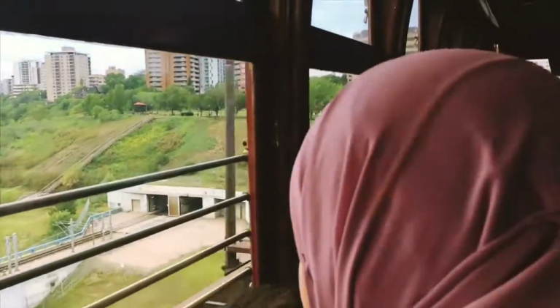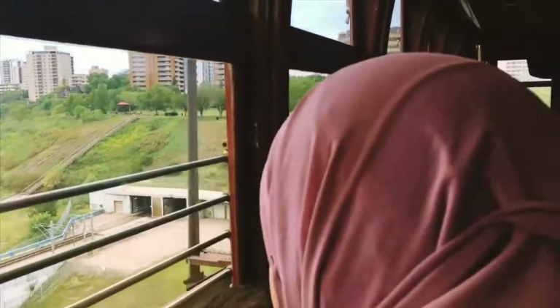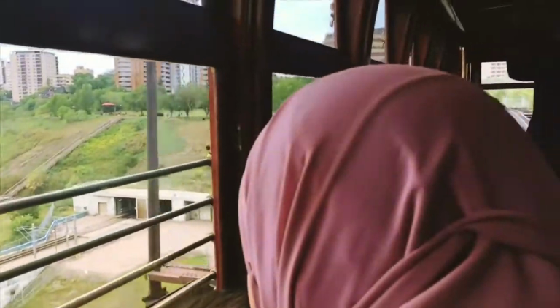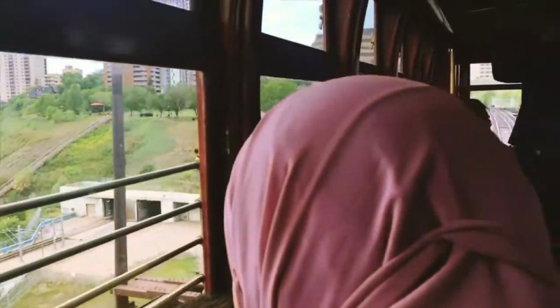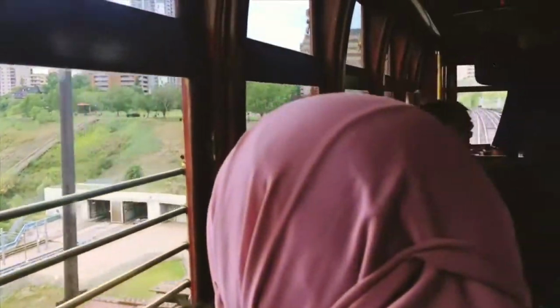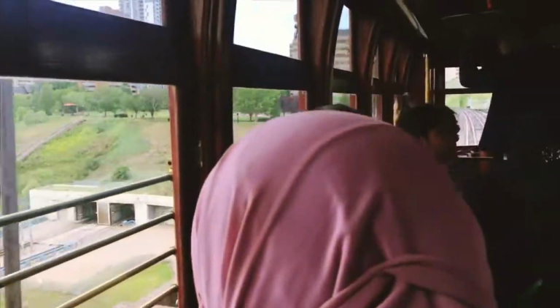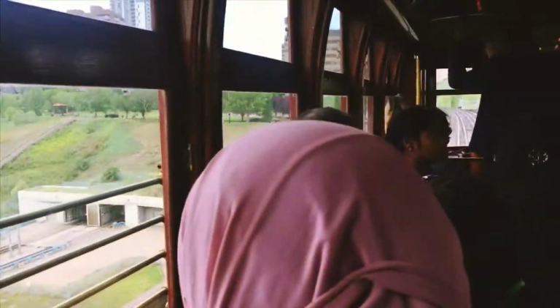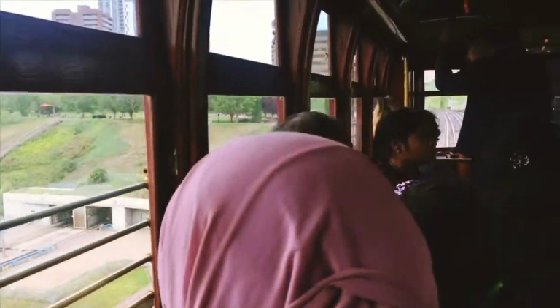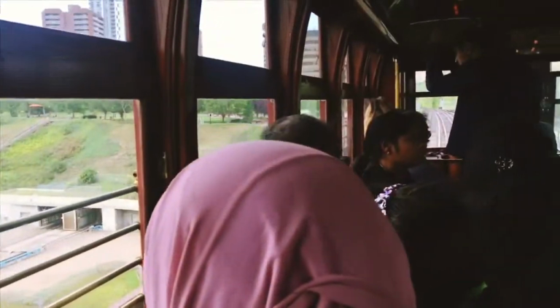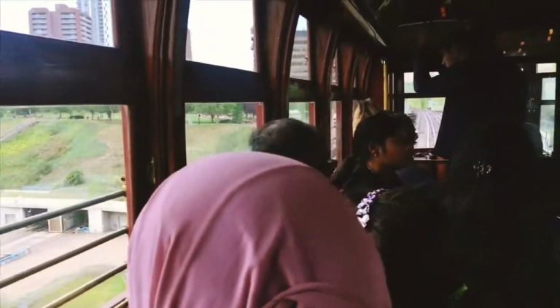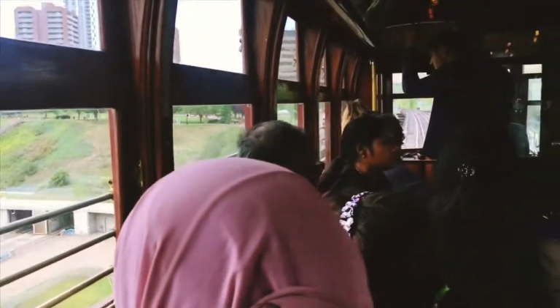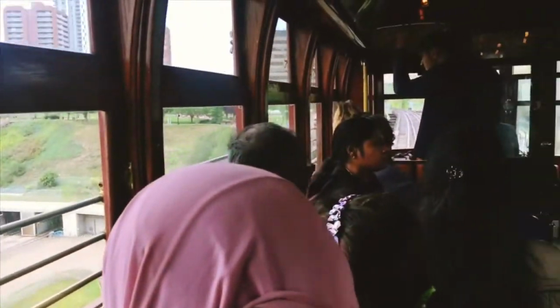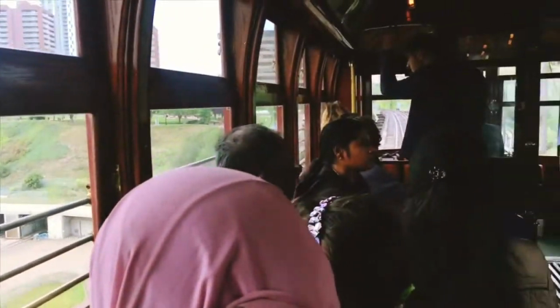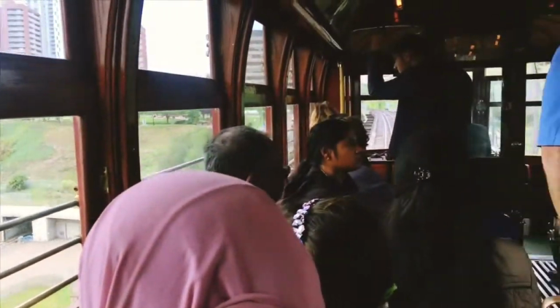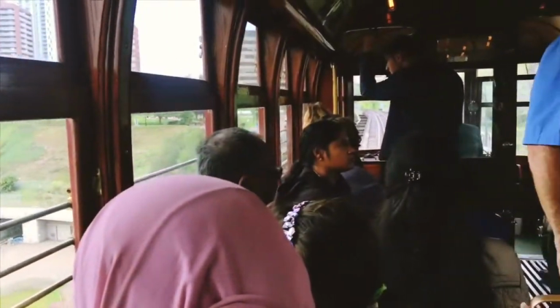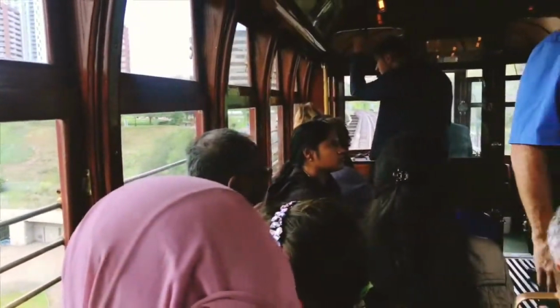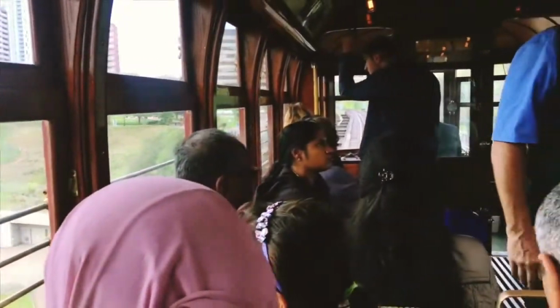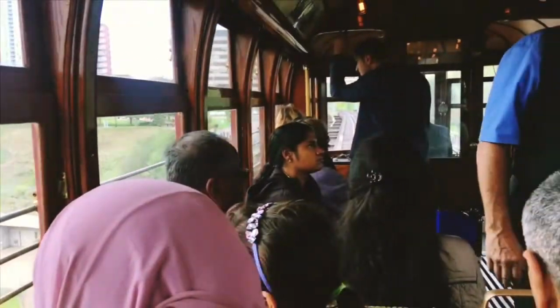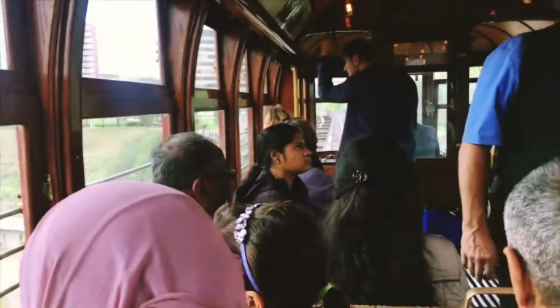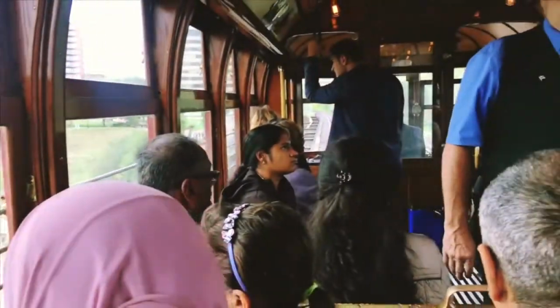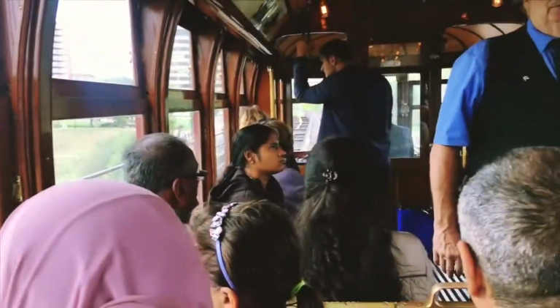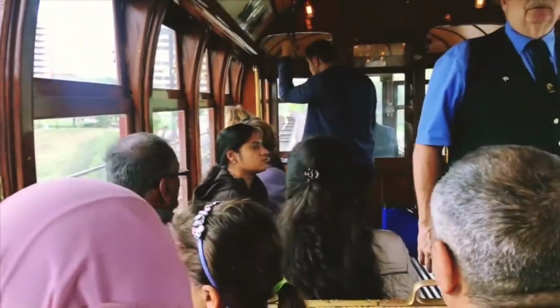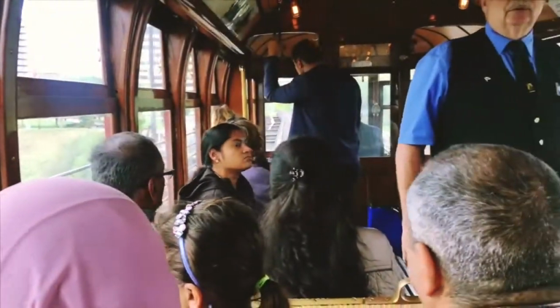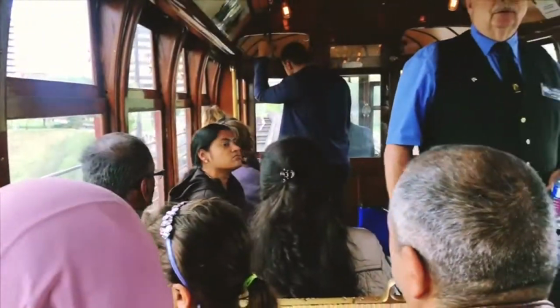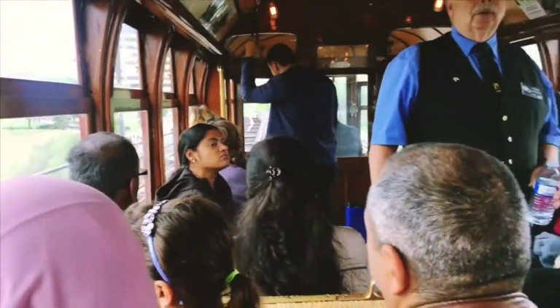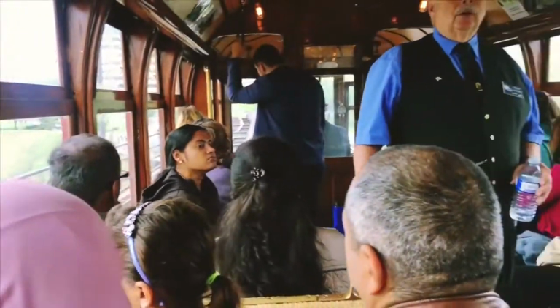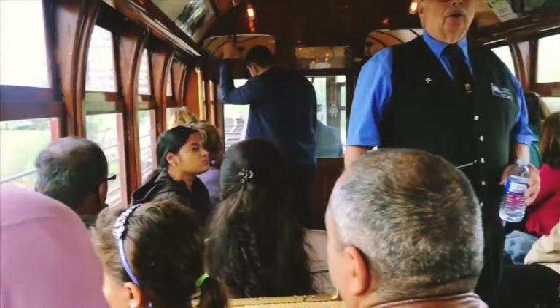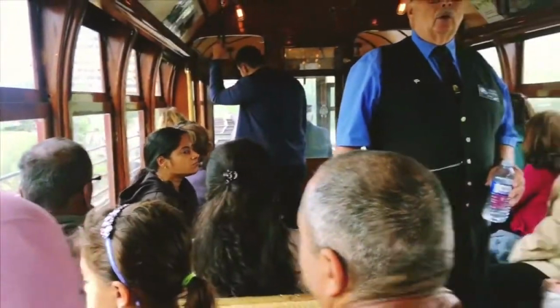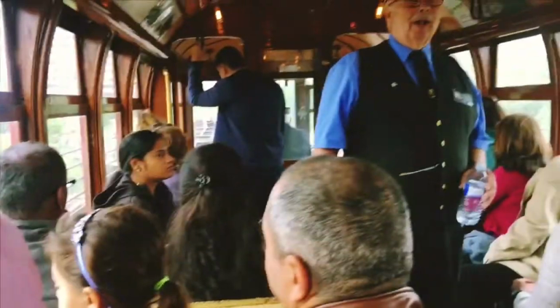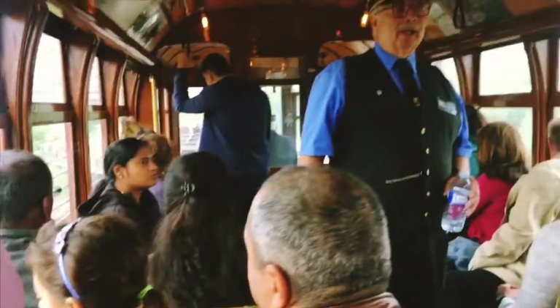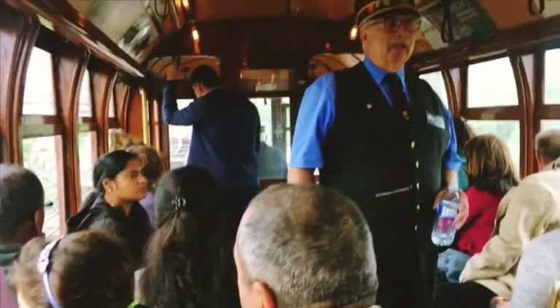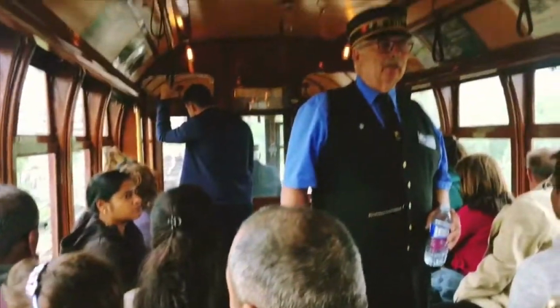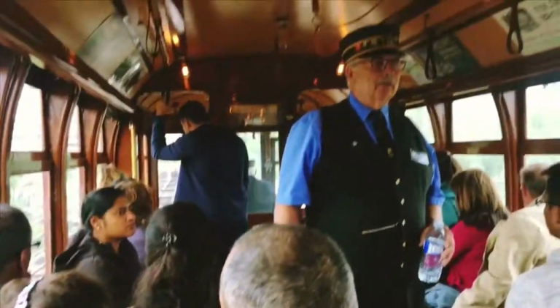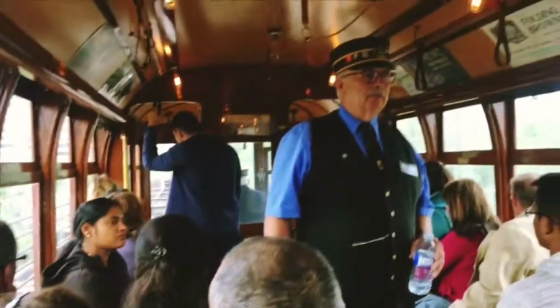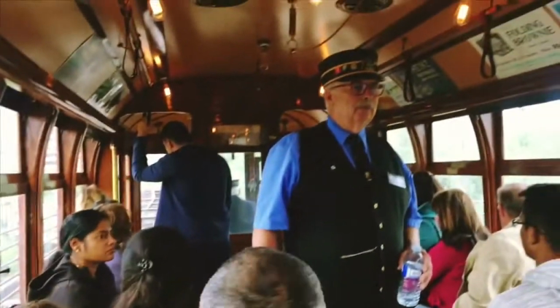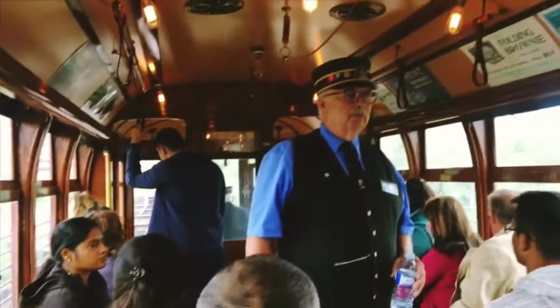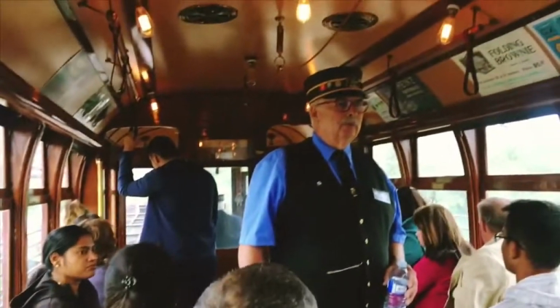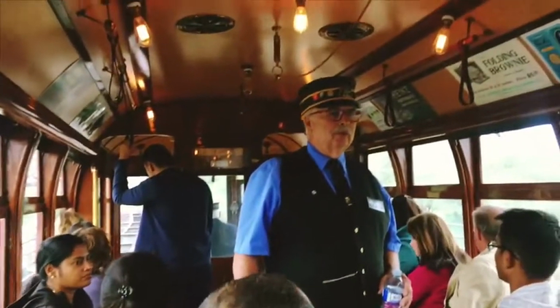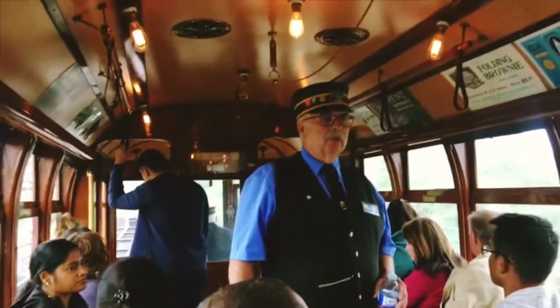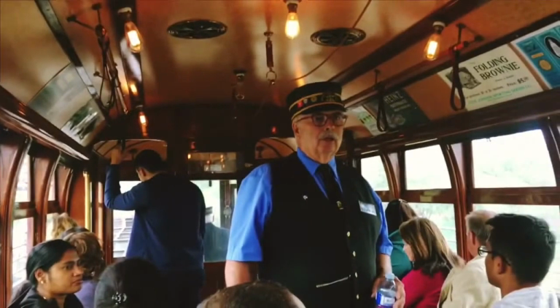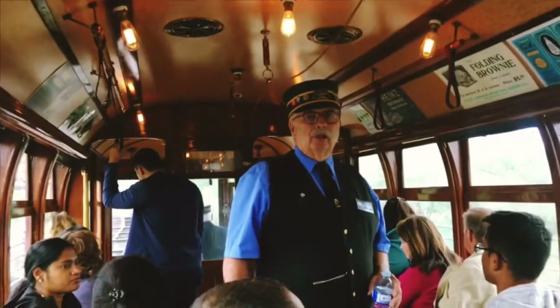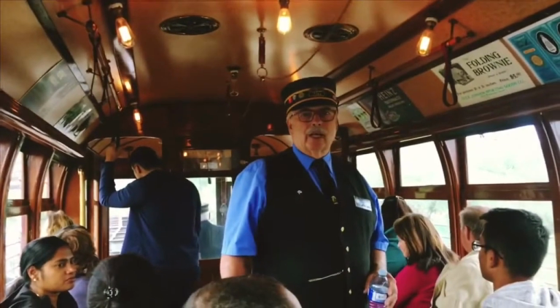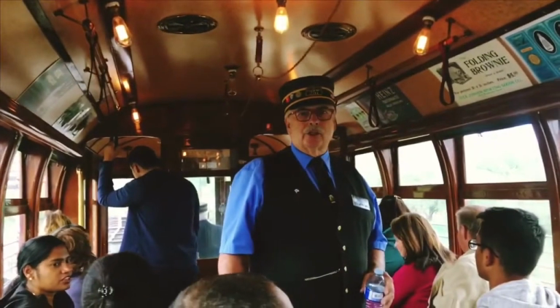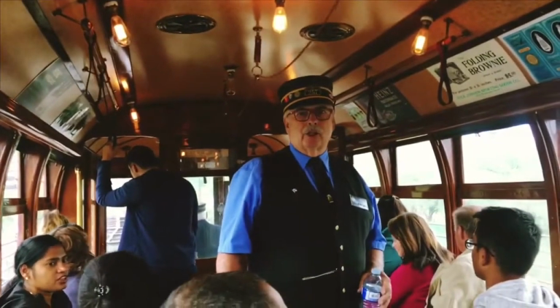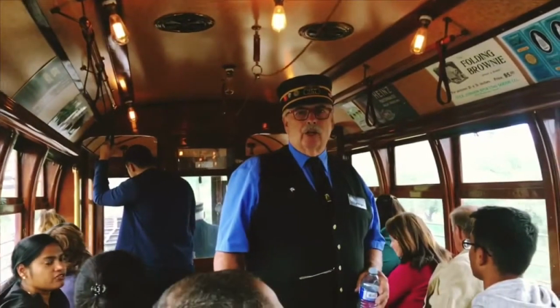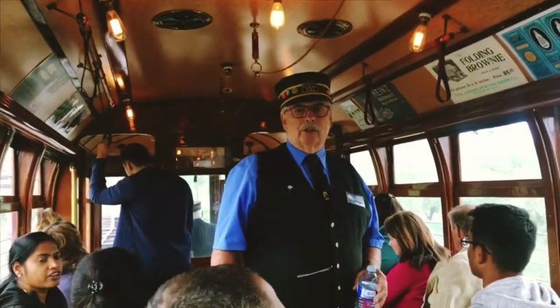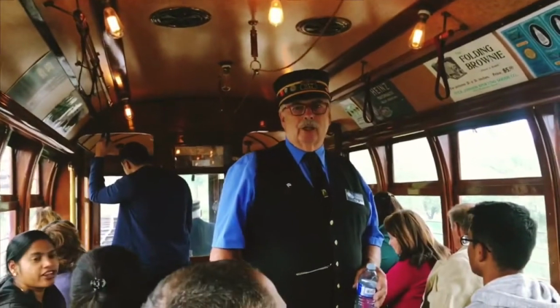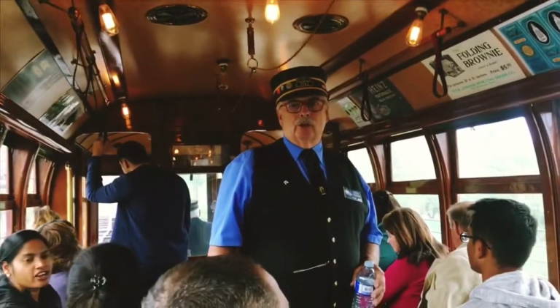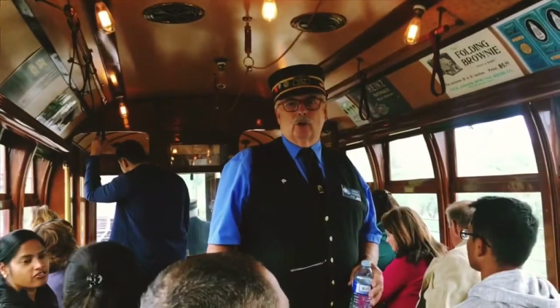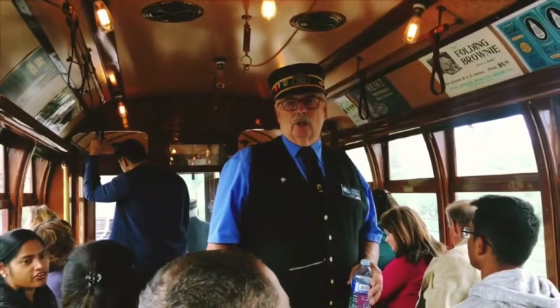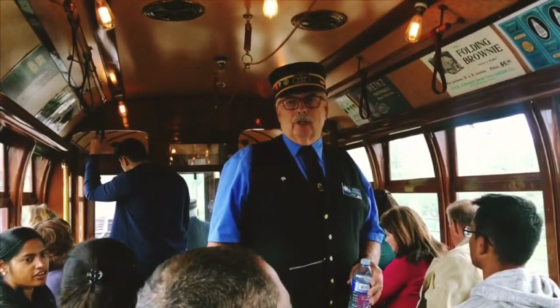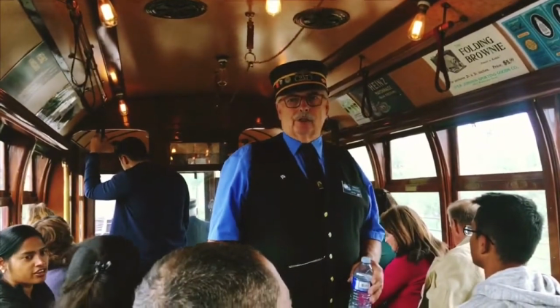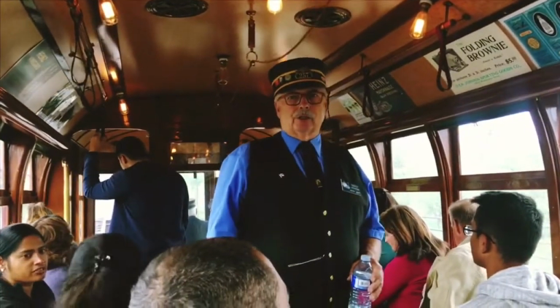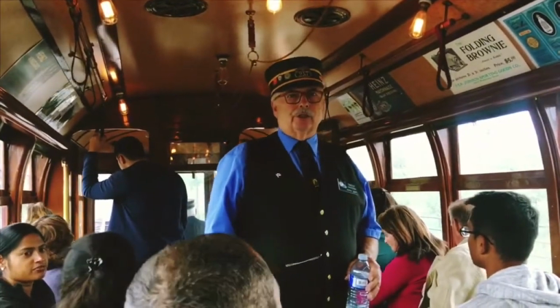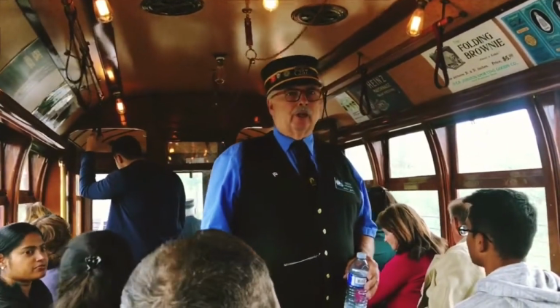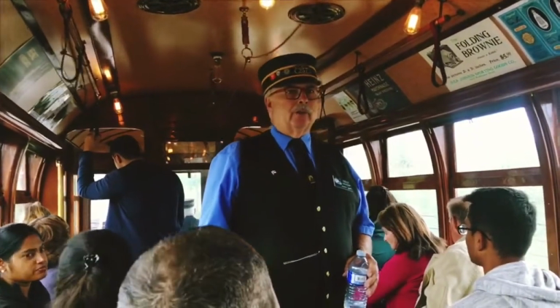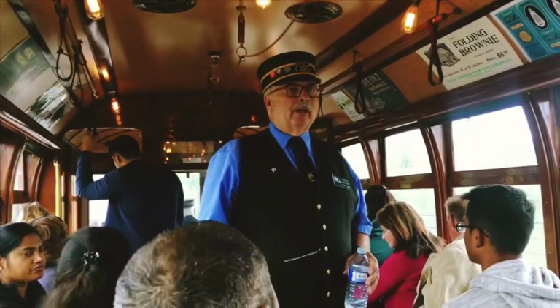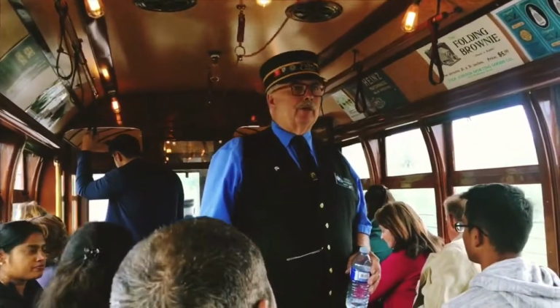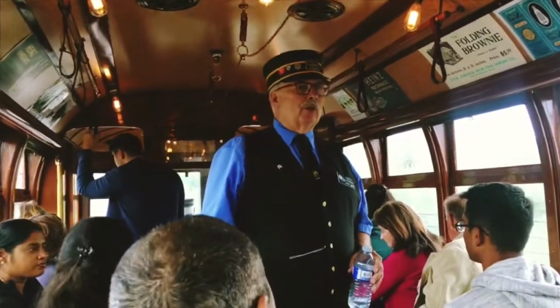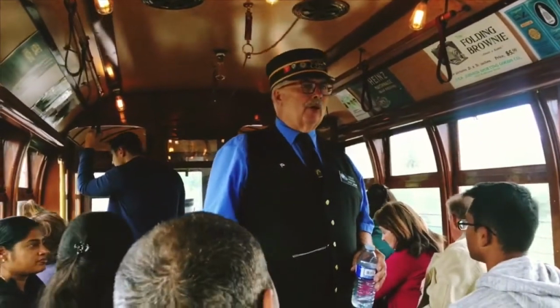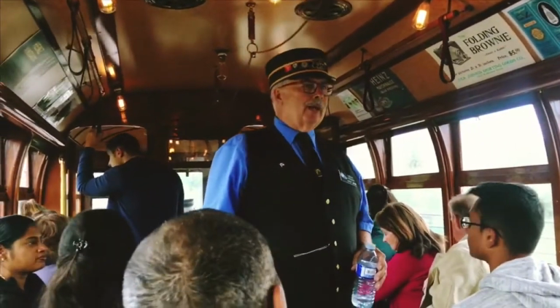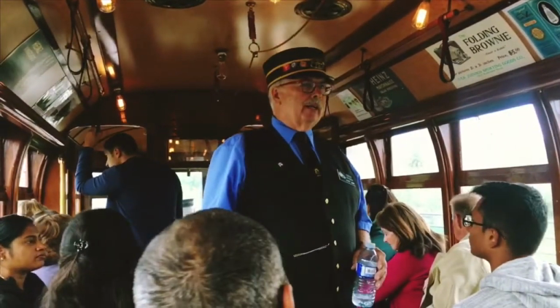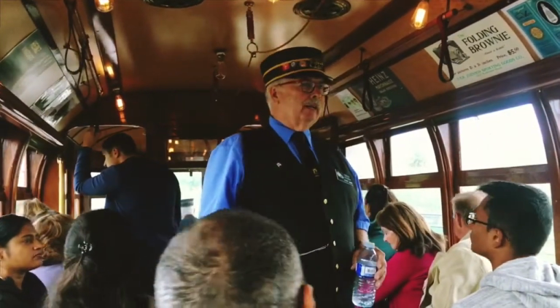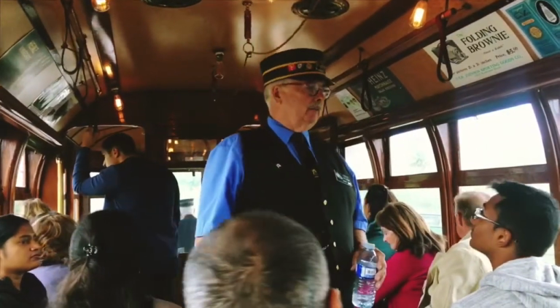Our next stop is Grandin. Catch the LRT for the legislature — anybody for Grandin?